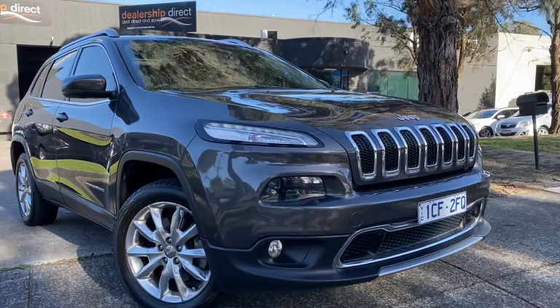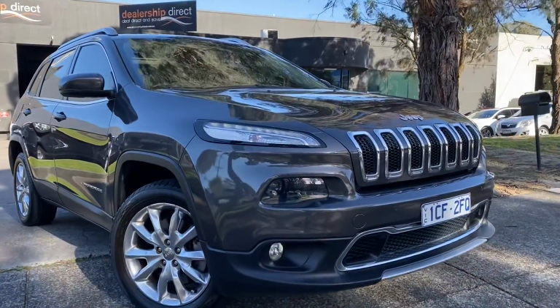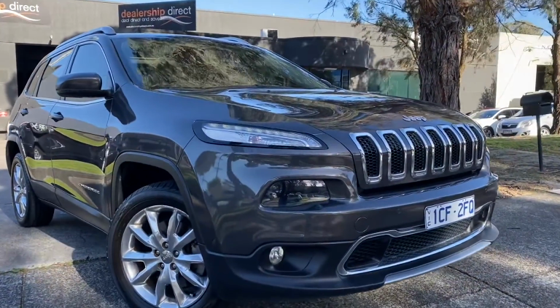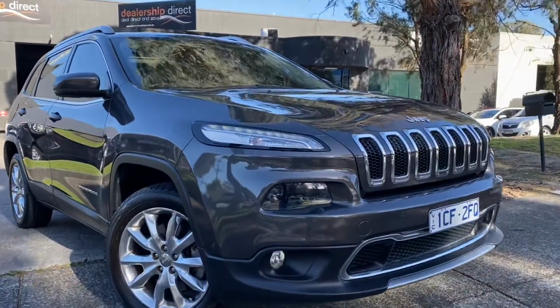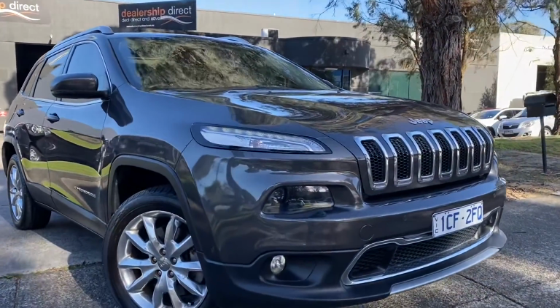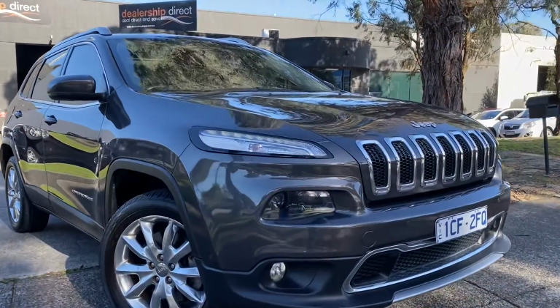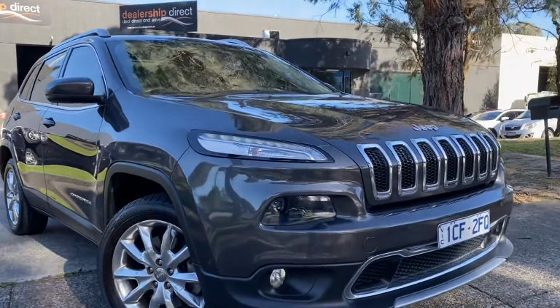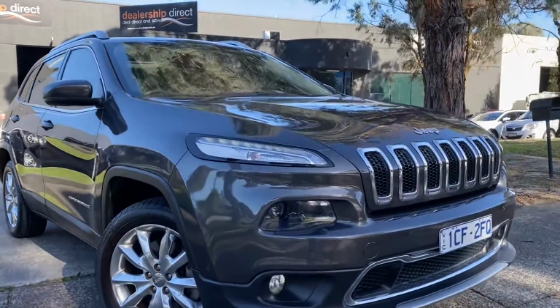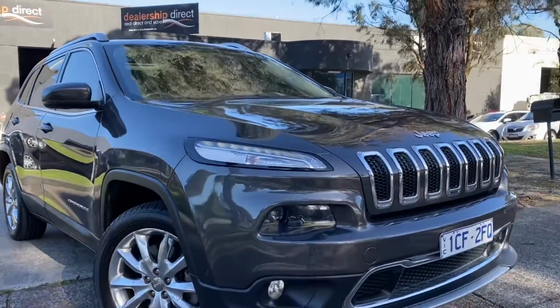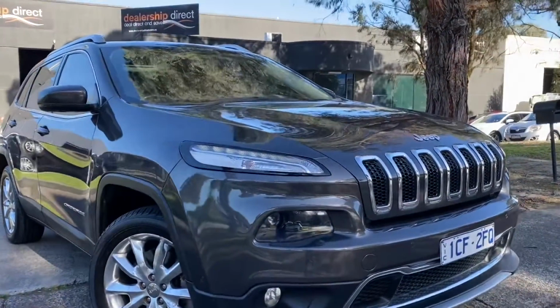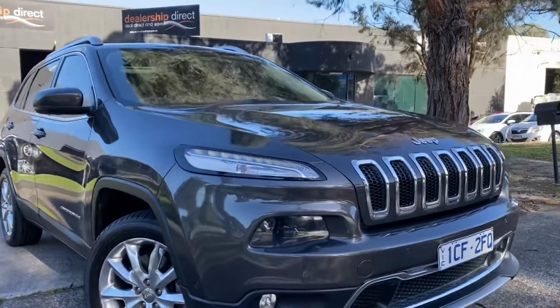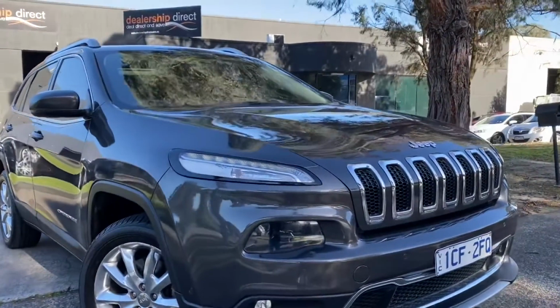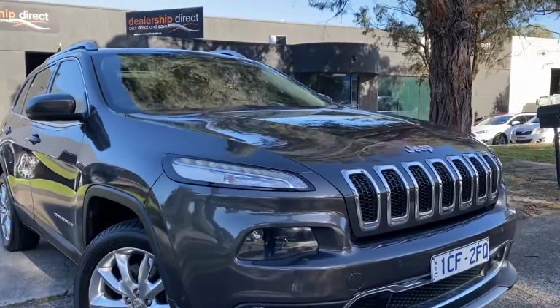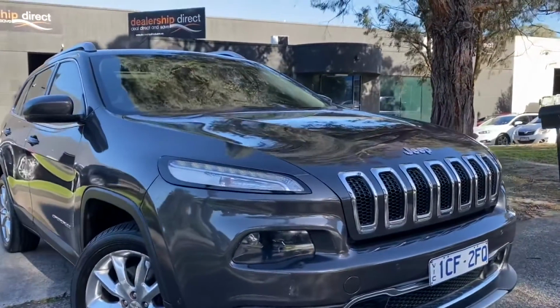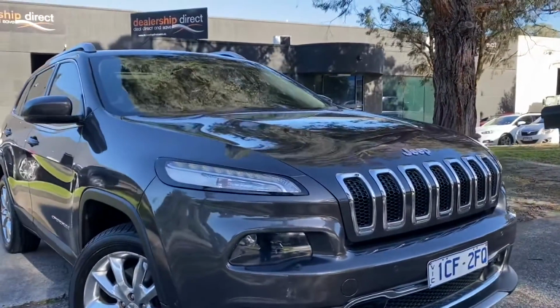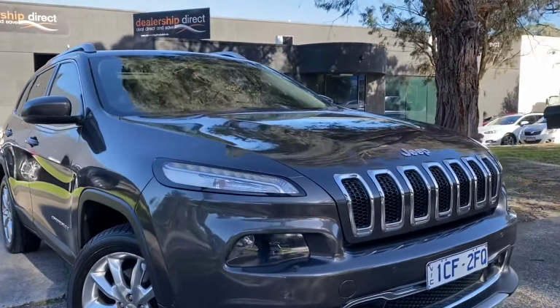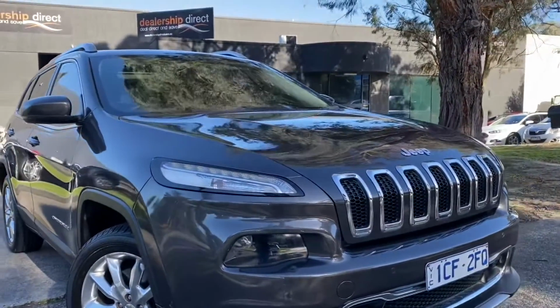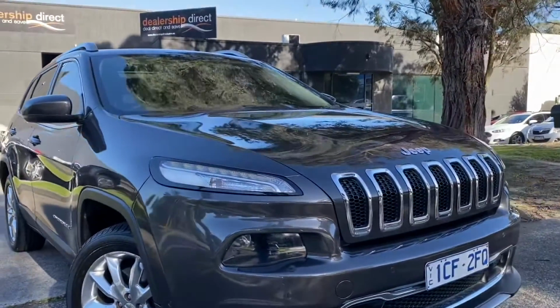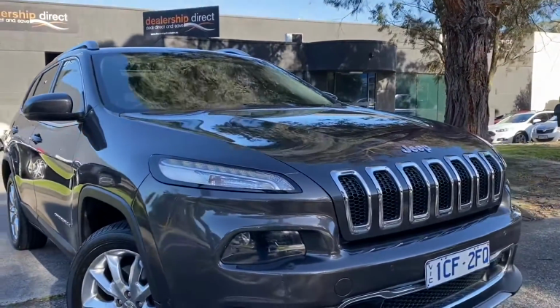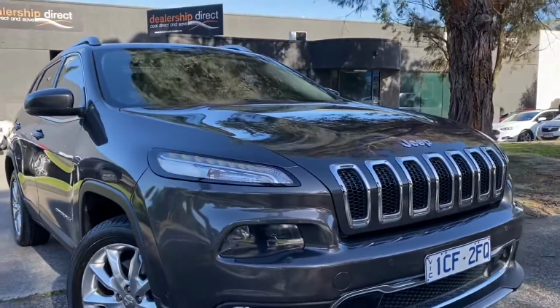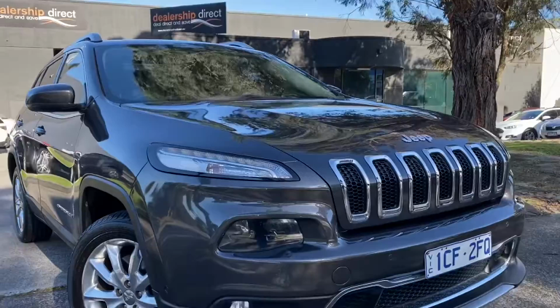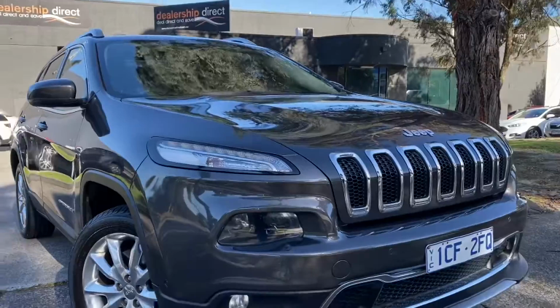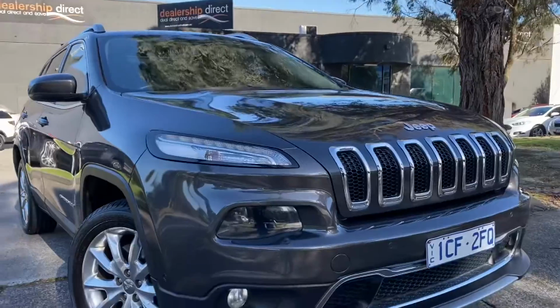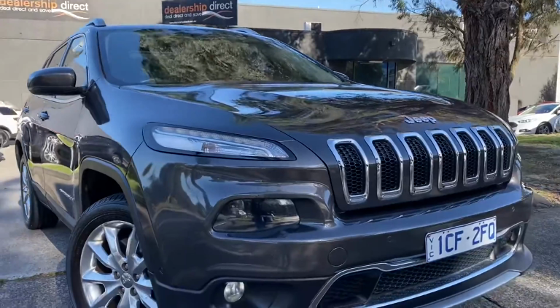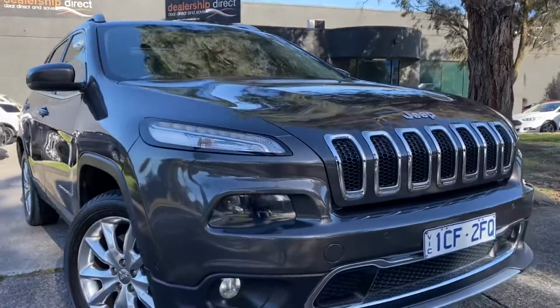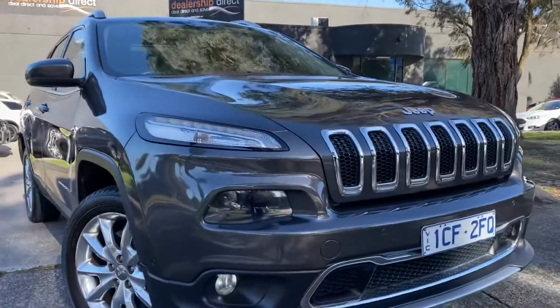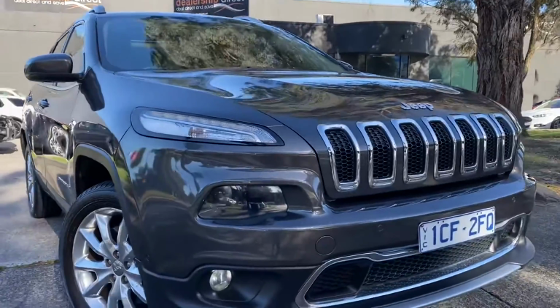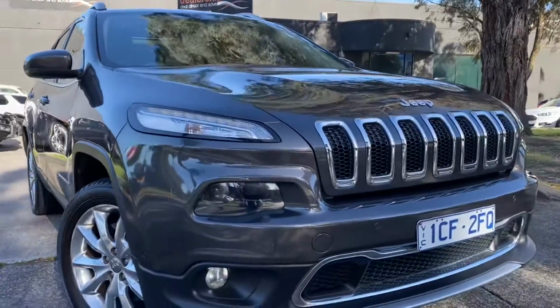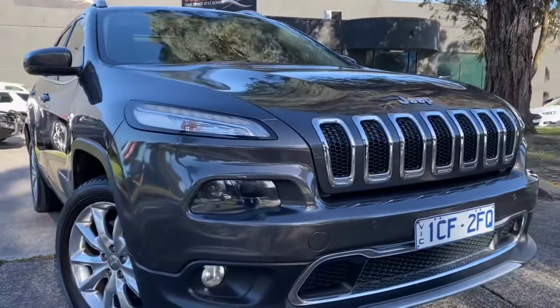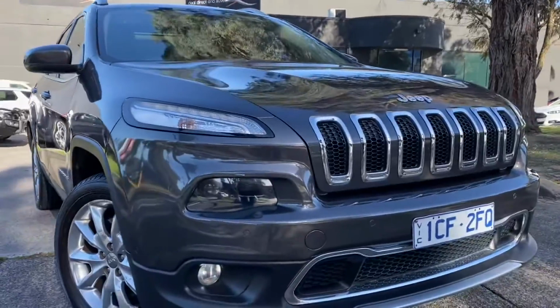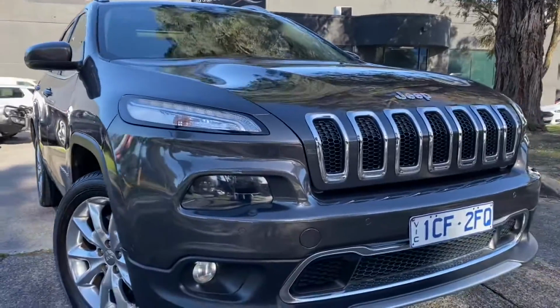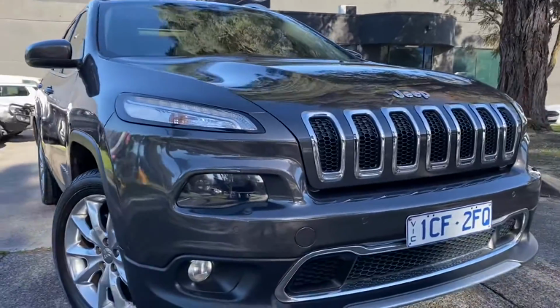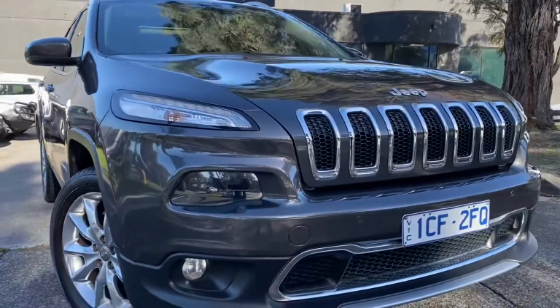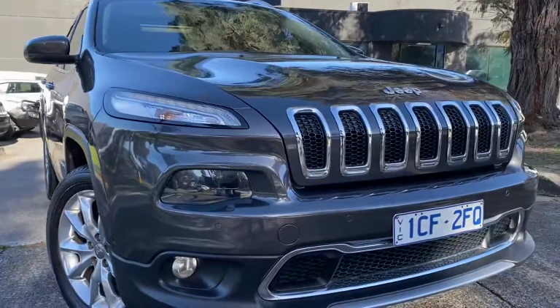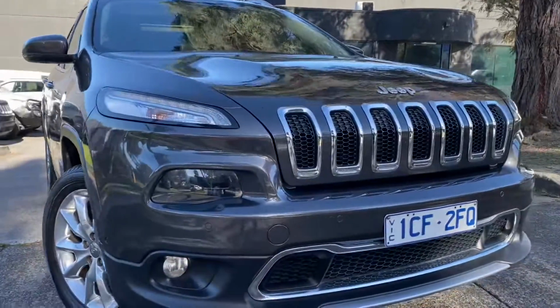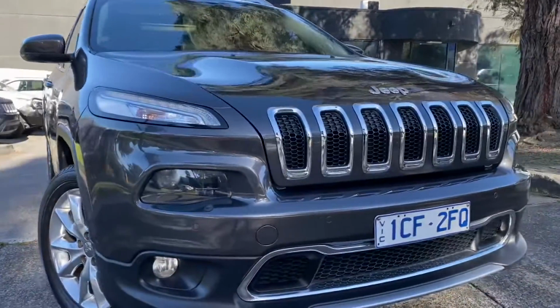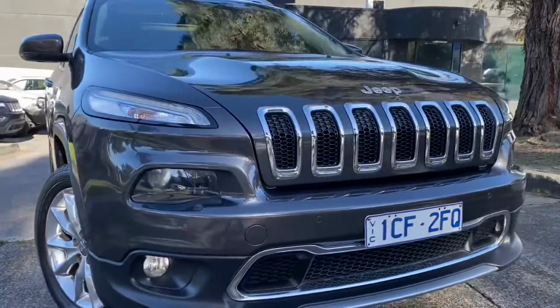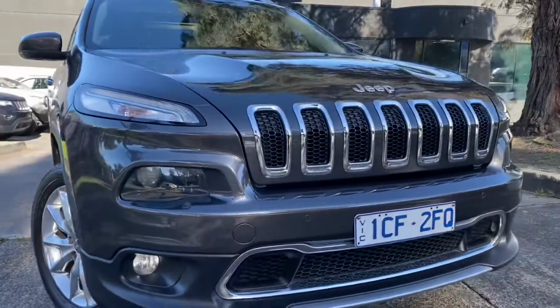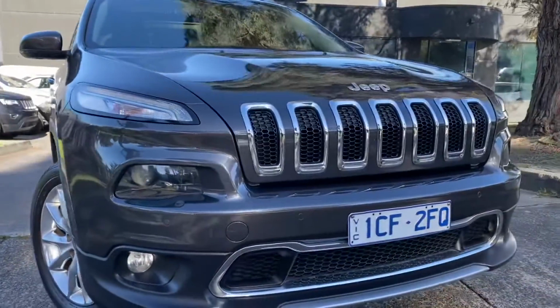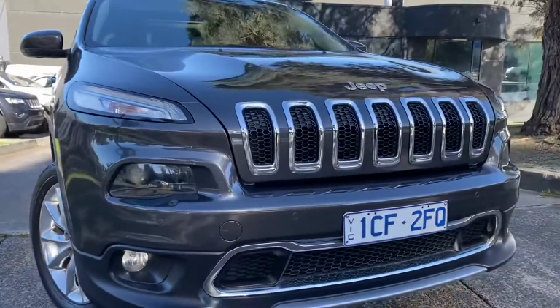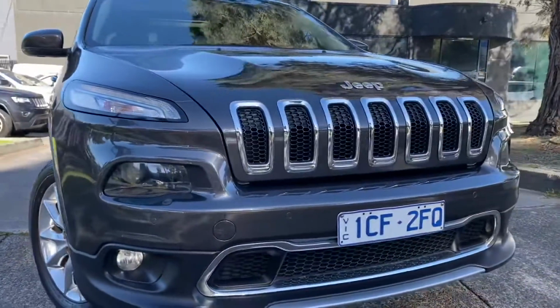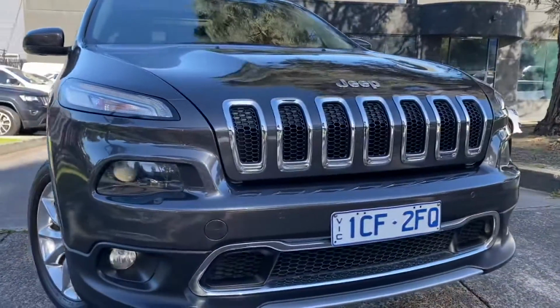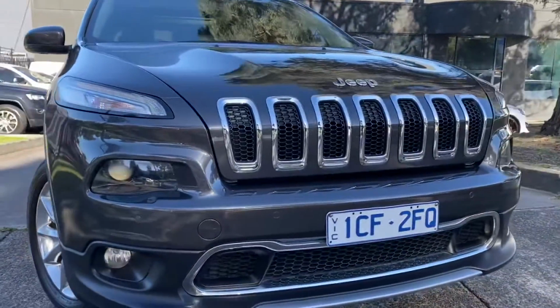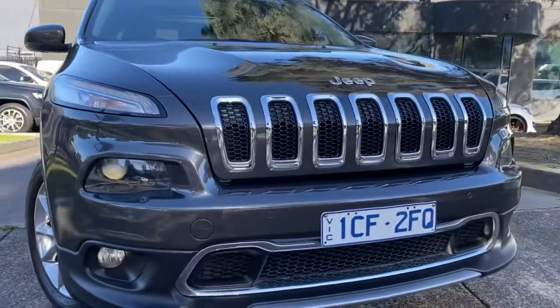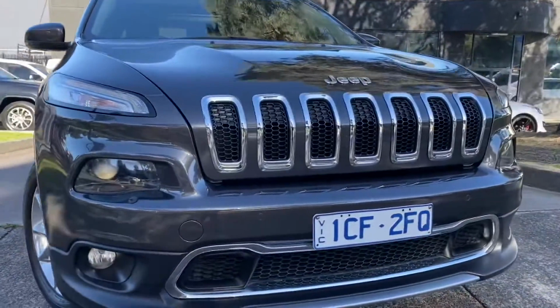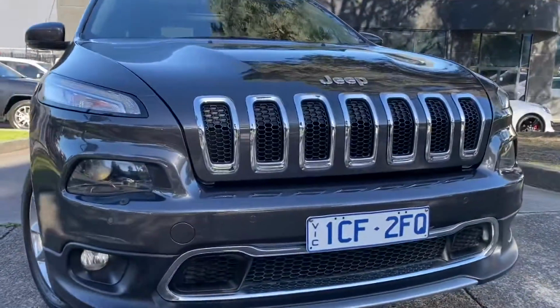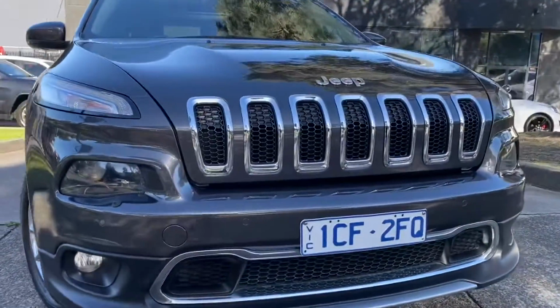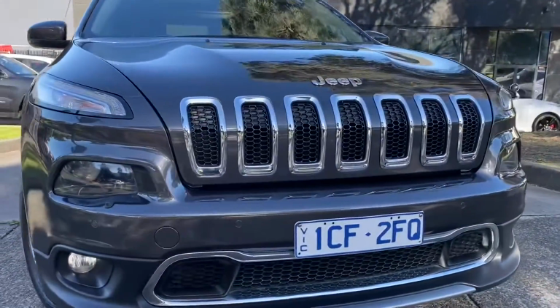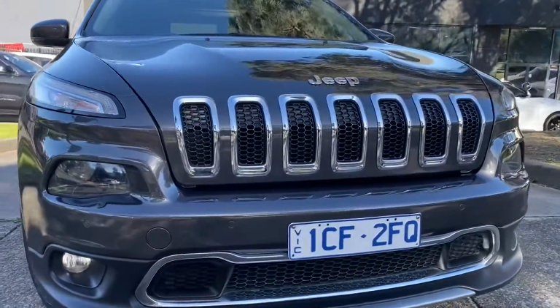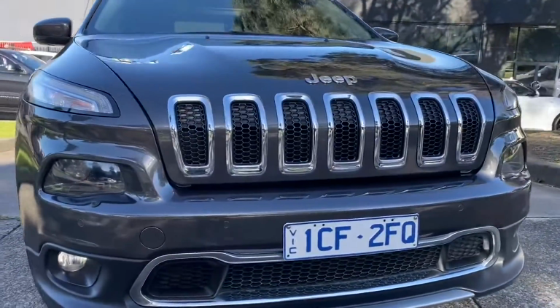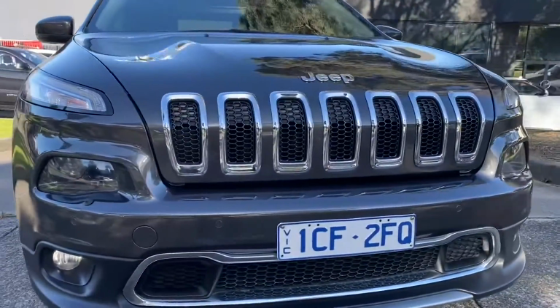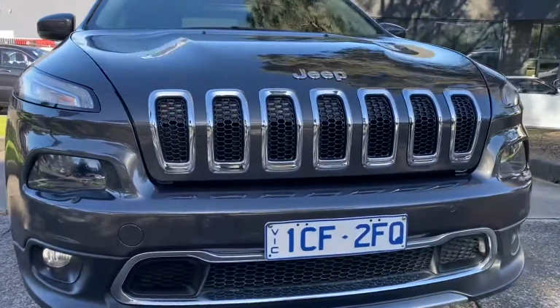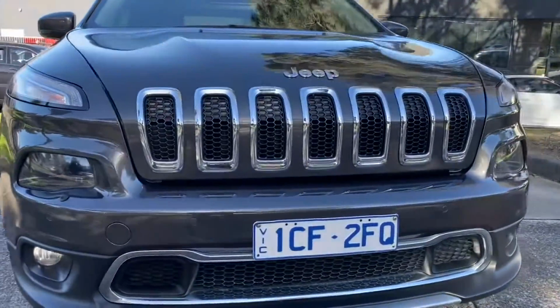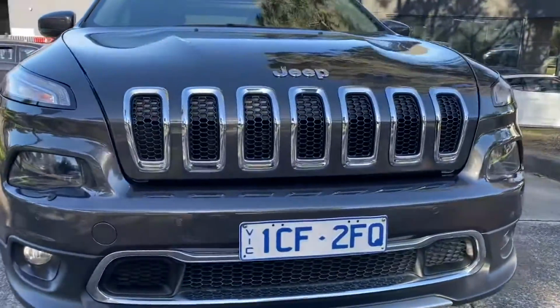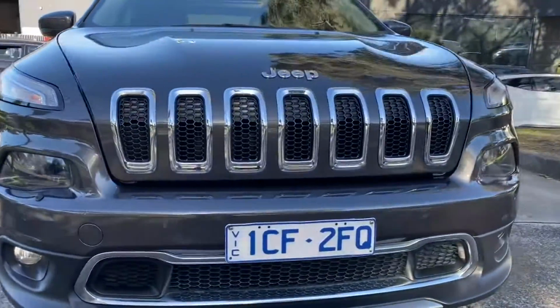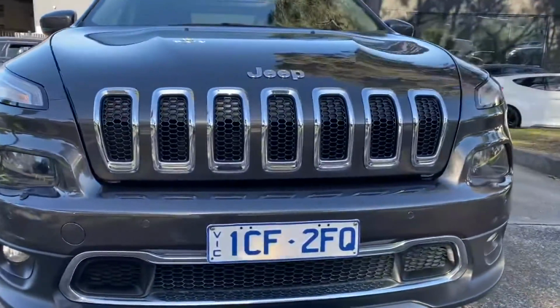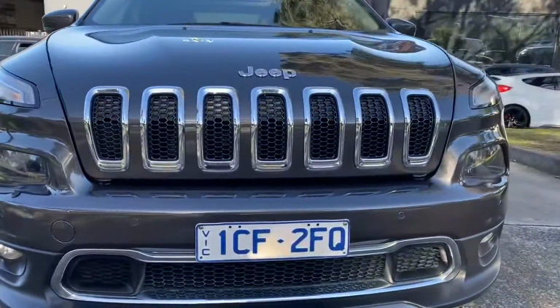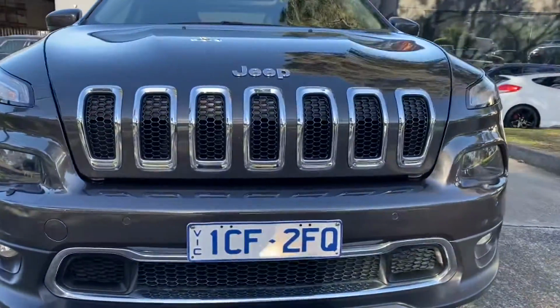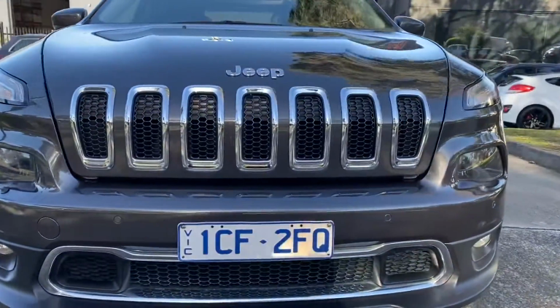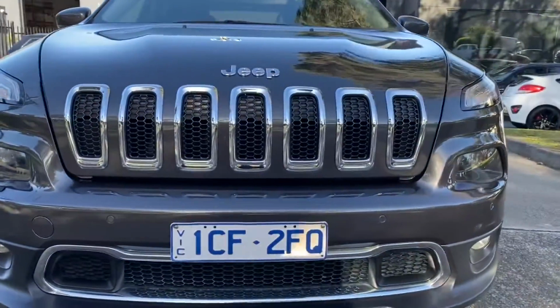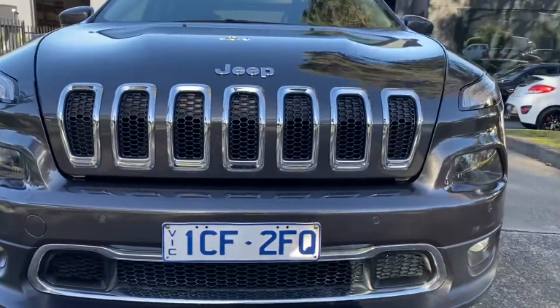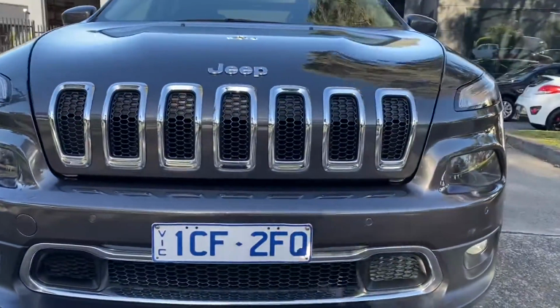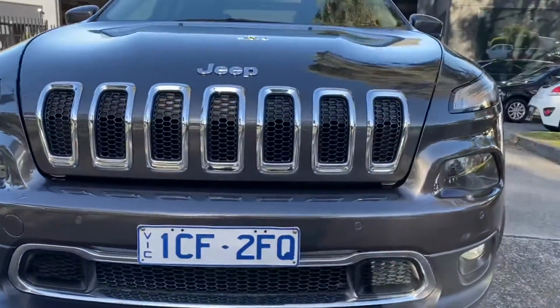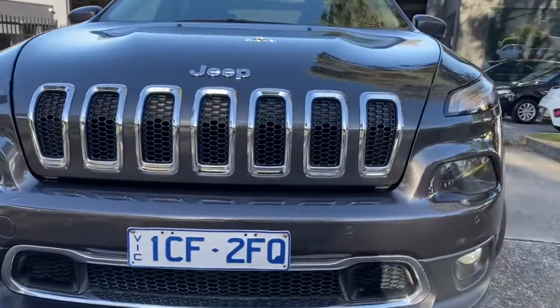Please get in contact with our sales team today and organise a test drive of the car. We look forward to hearing from you shortly. Thank you.